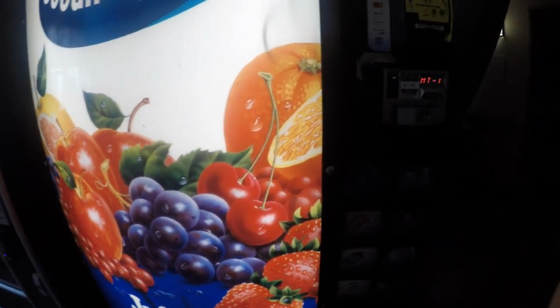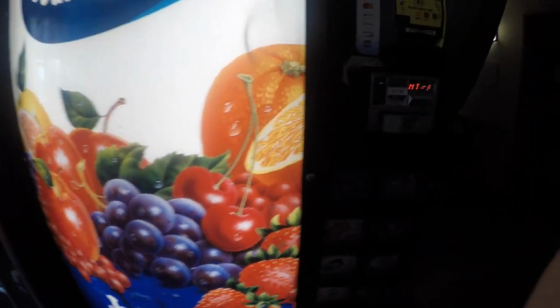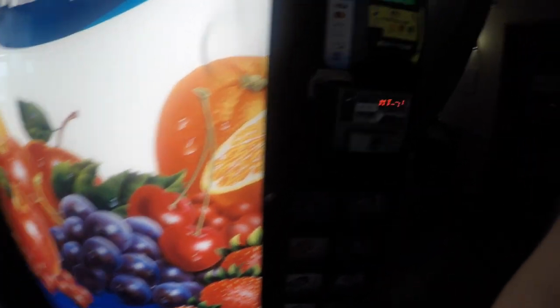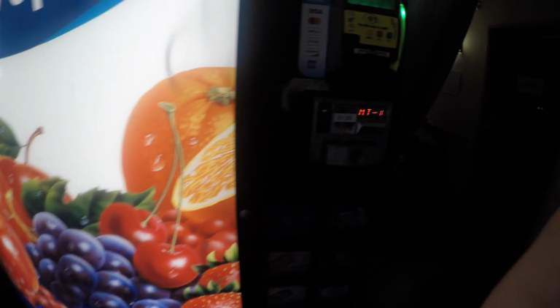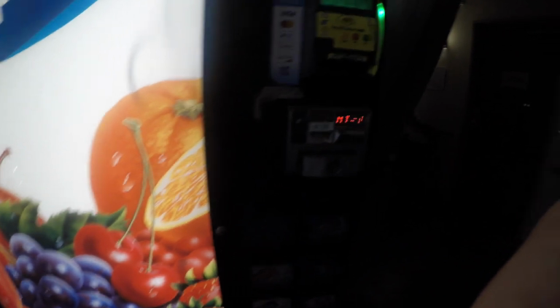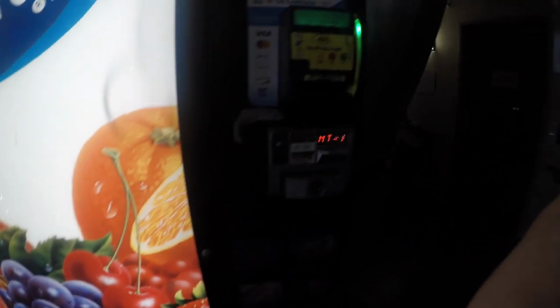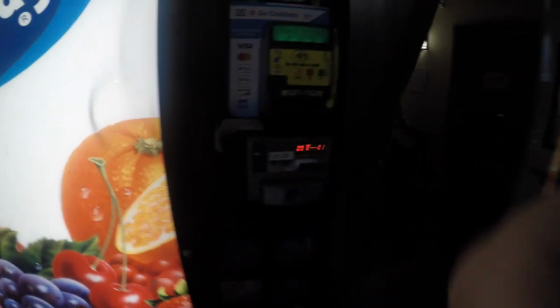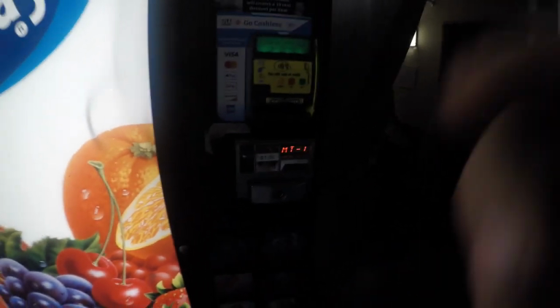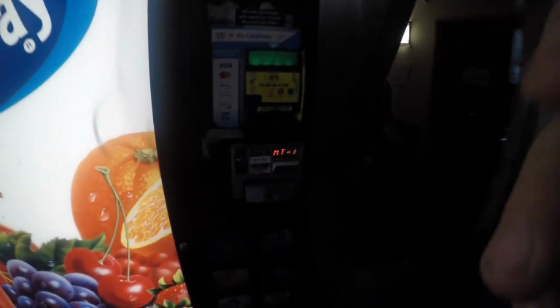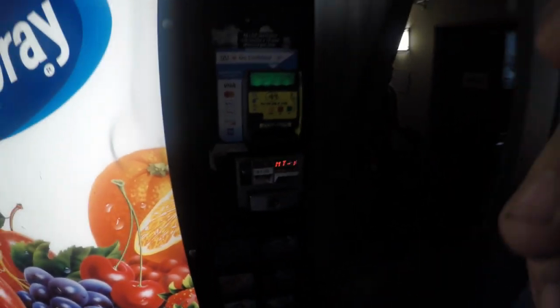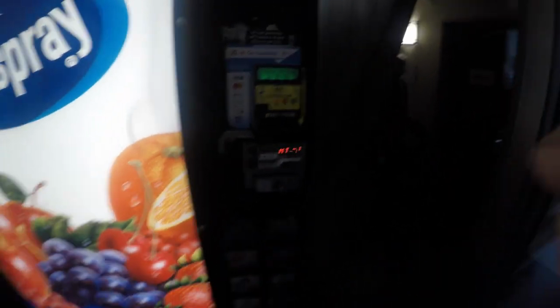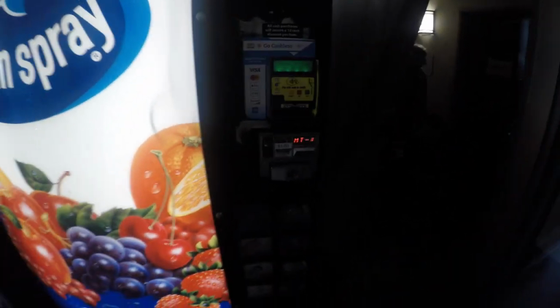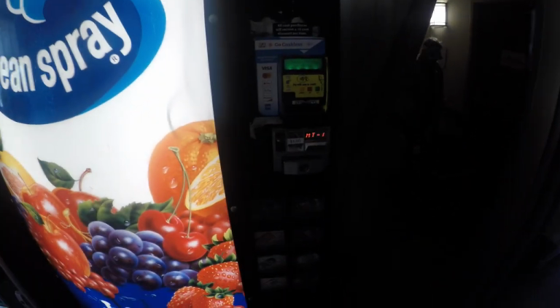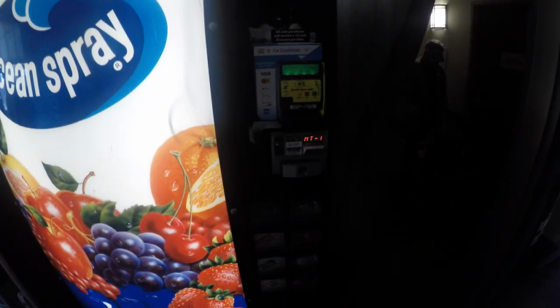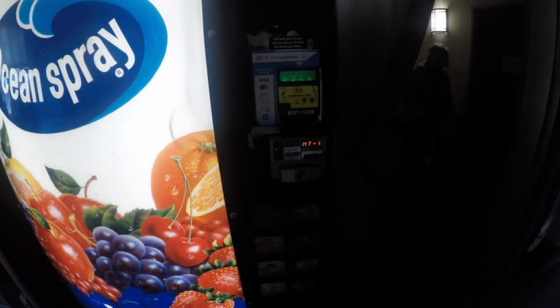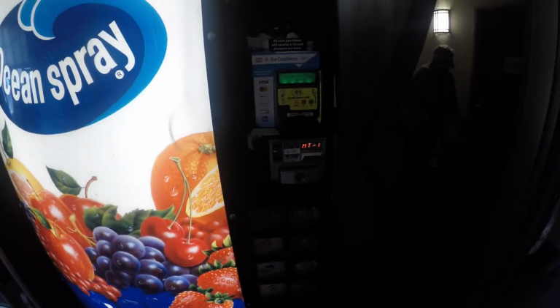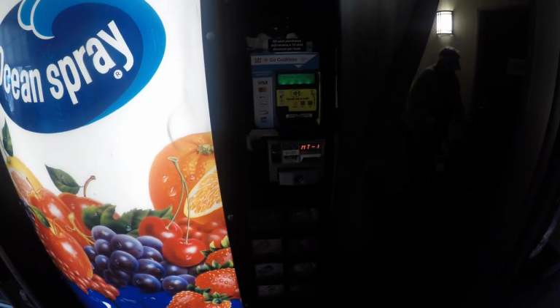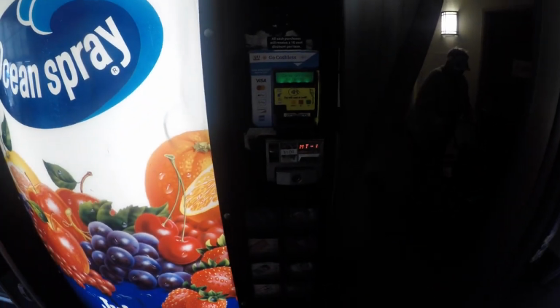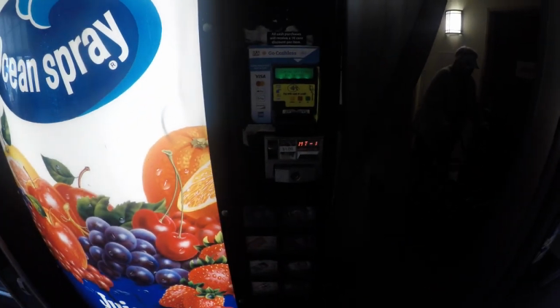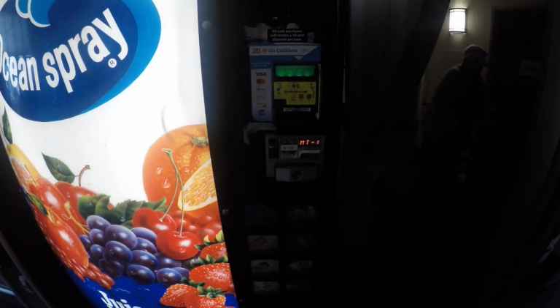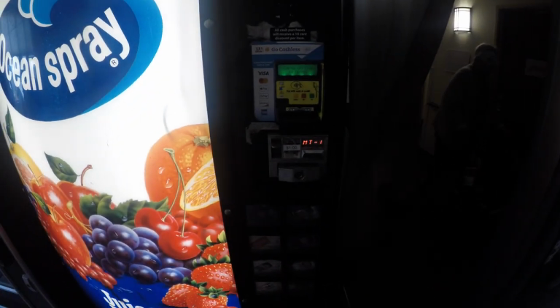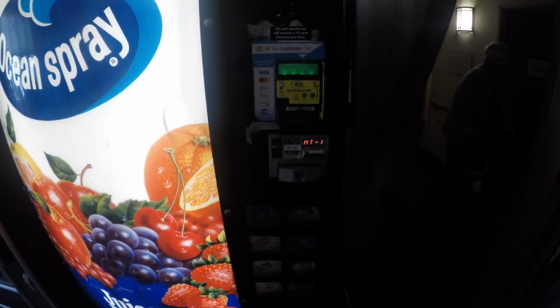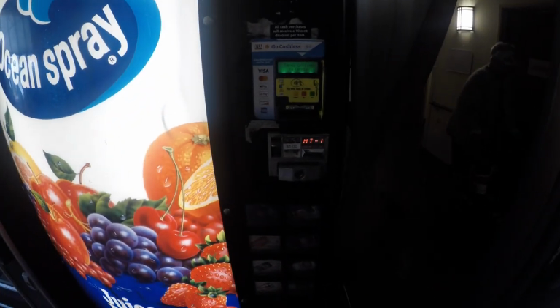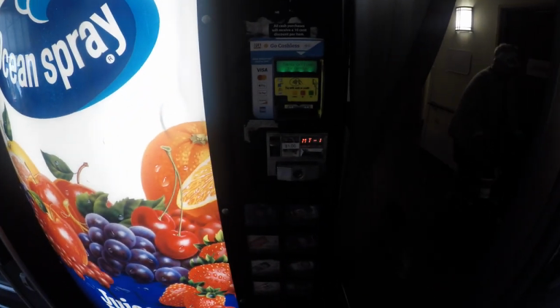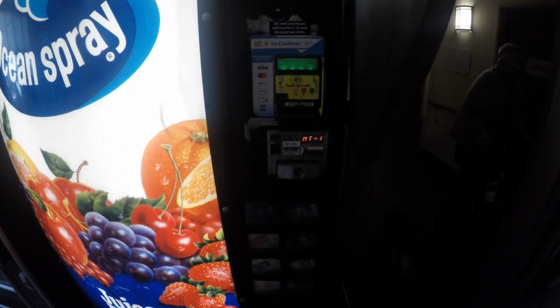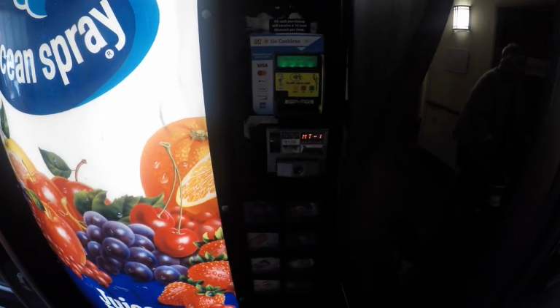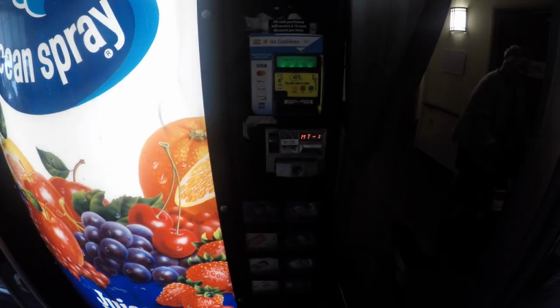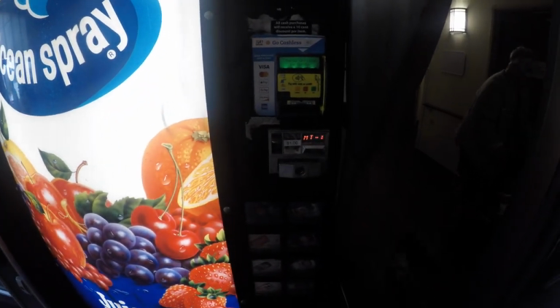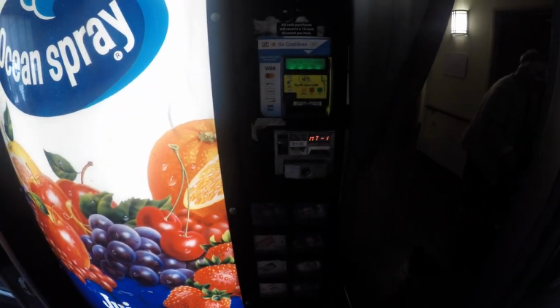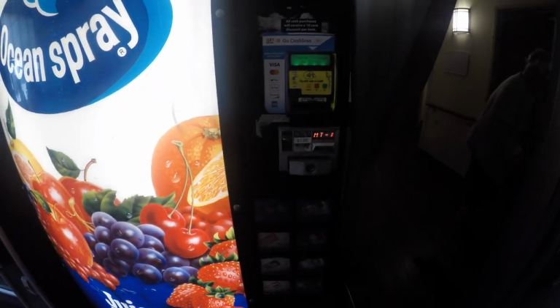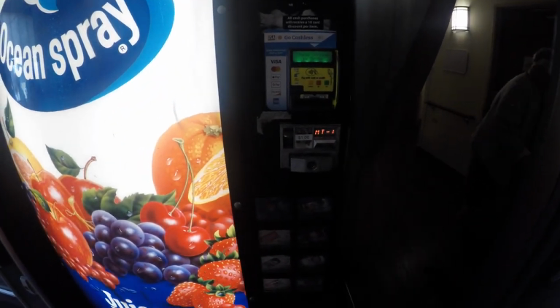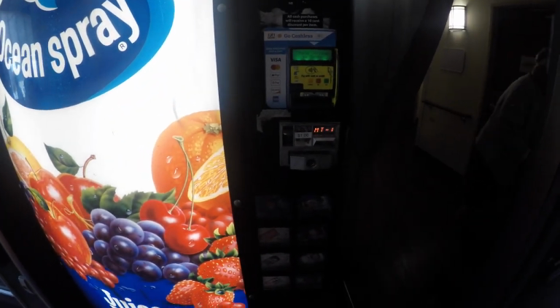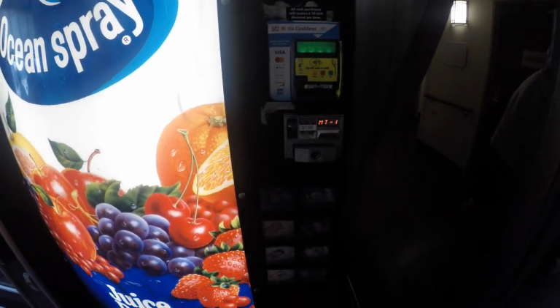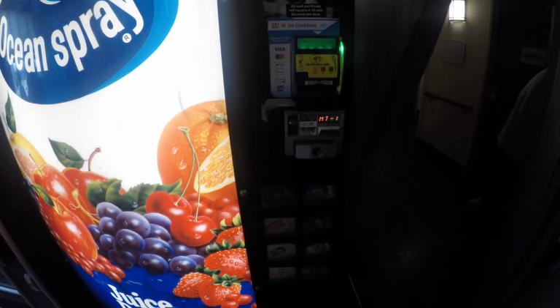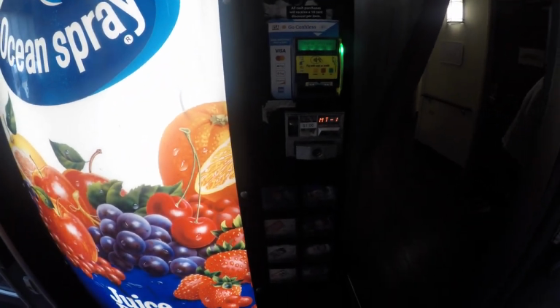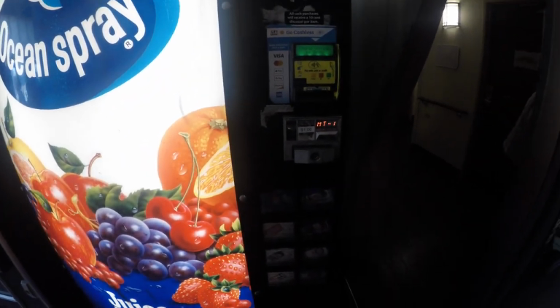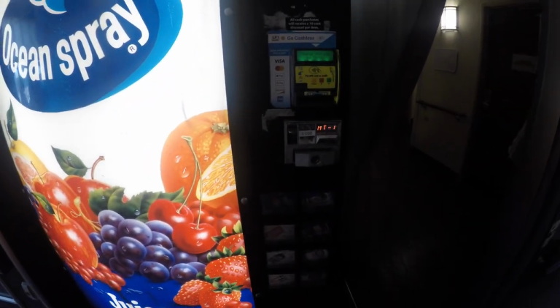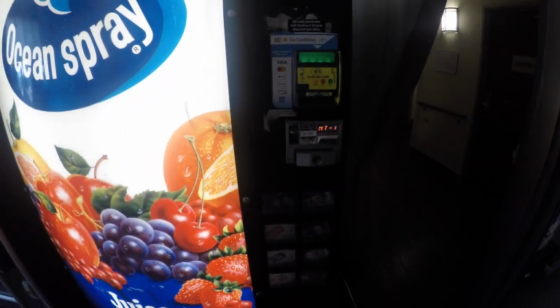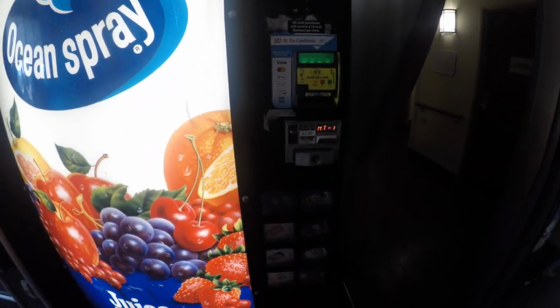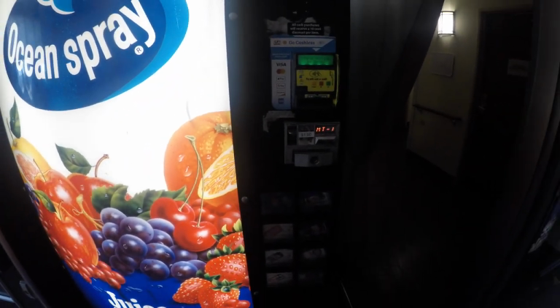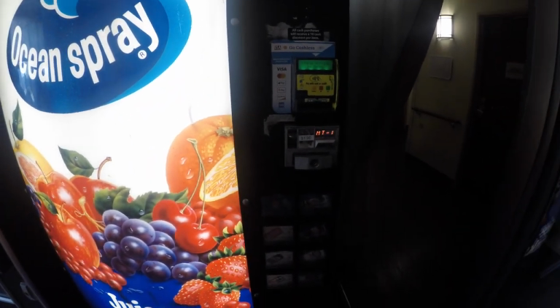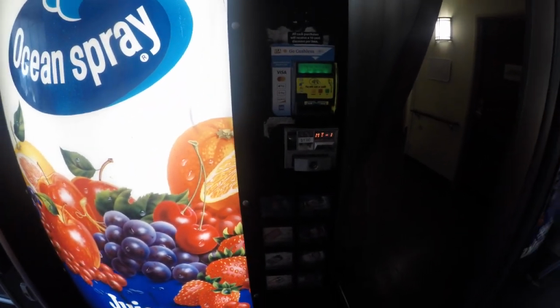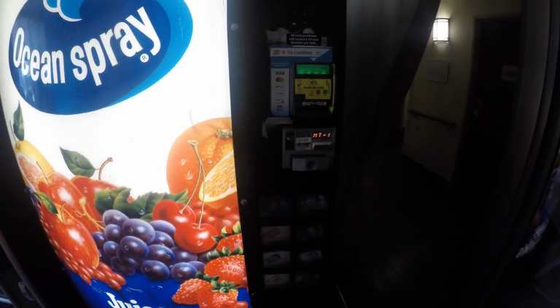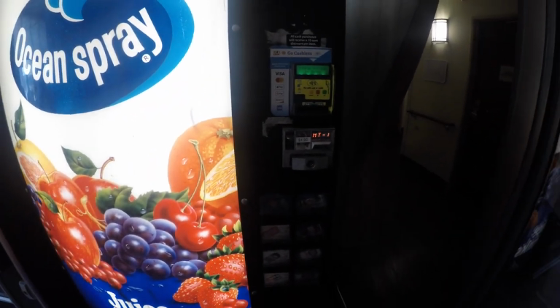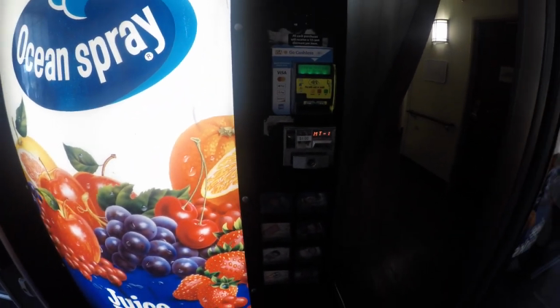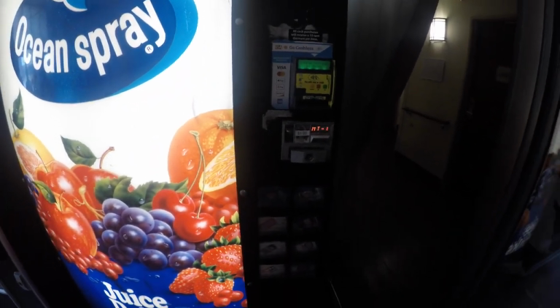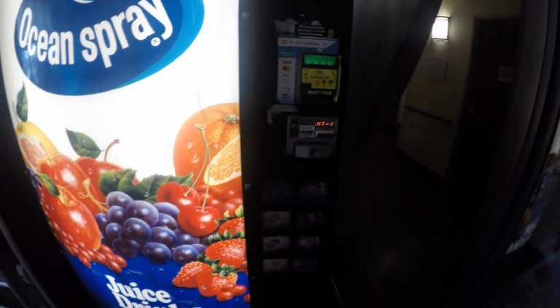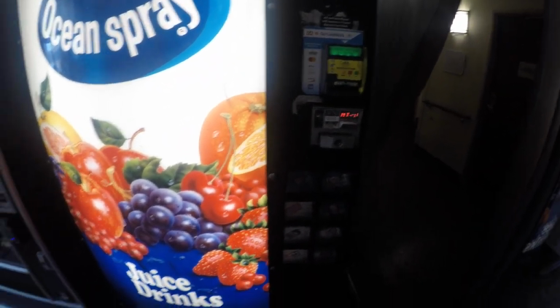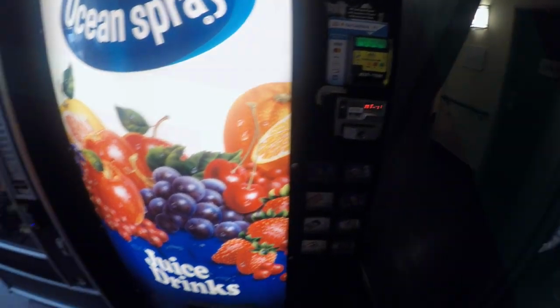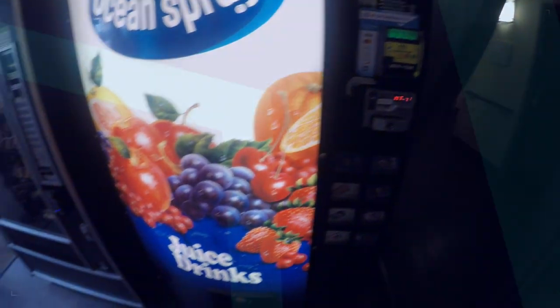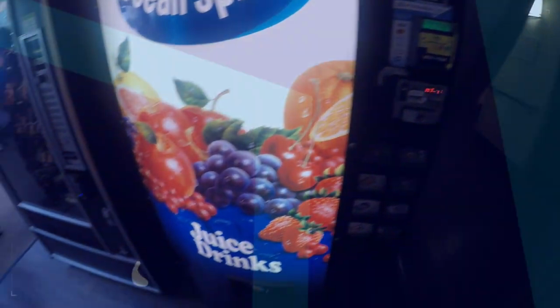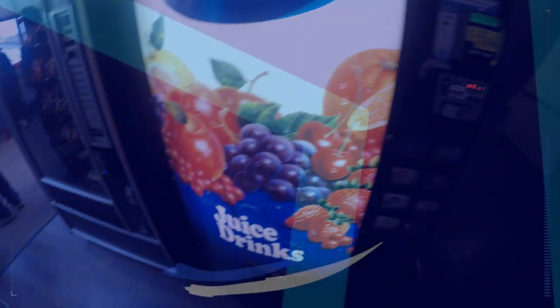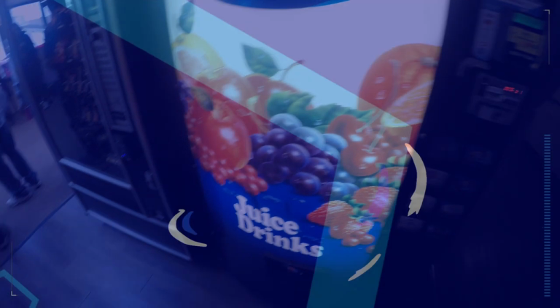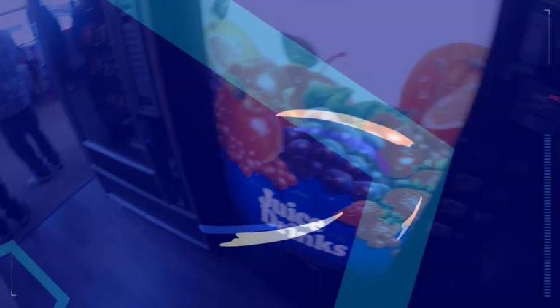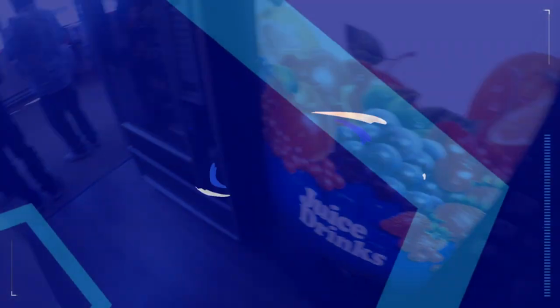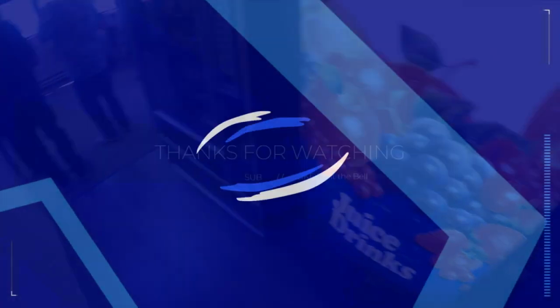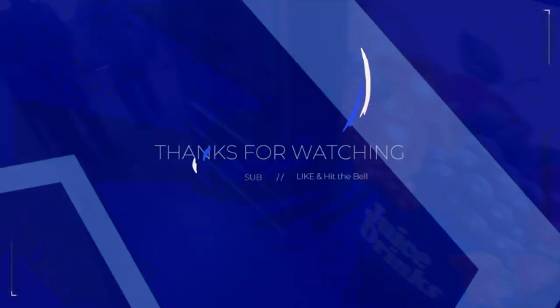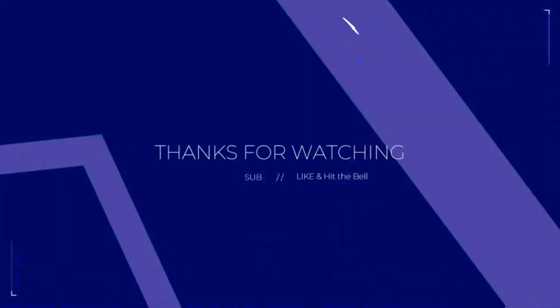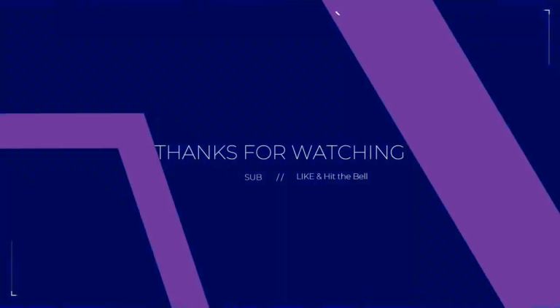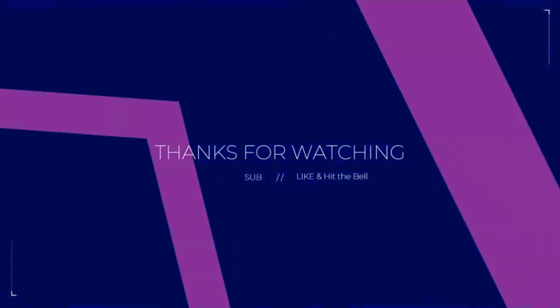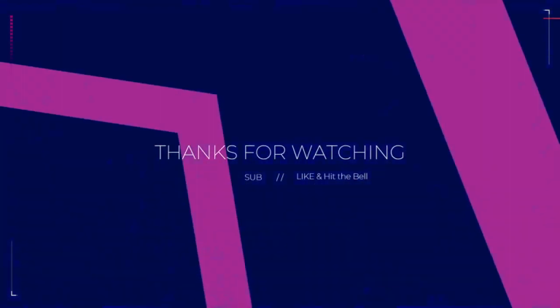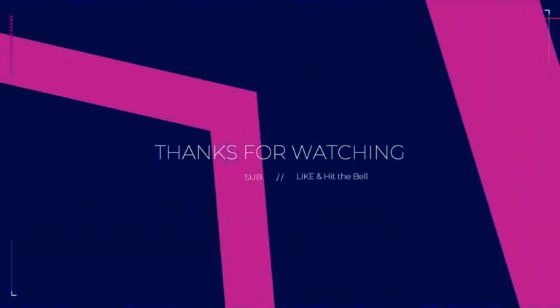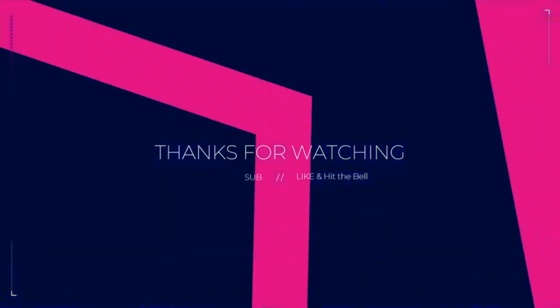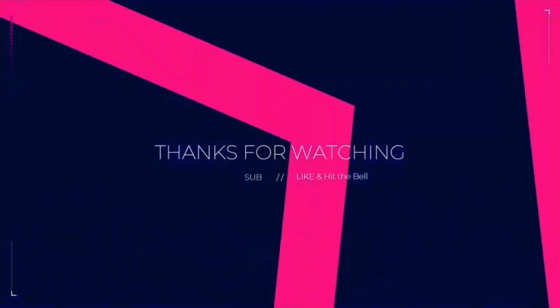If you like the vending repair related content, like and subscribe. Don't forget to share. Have a great day everyone.